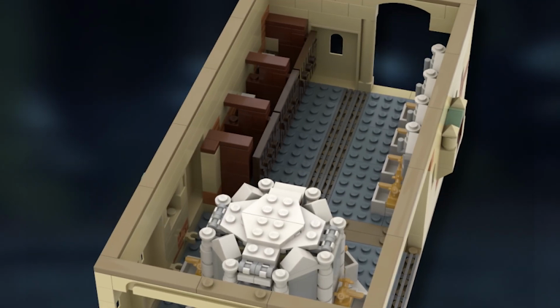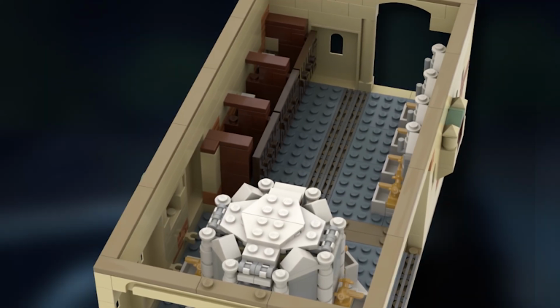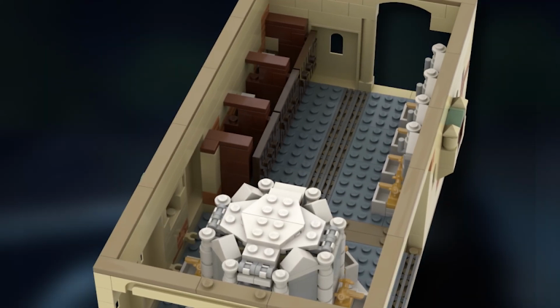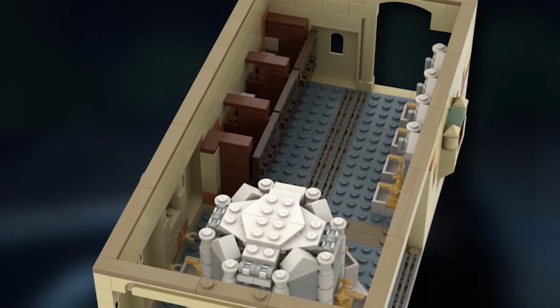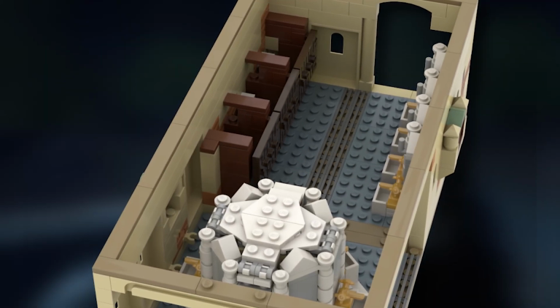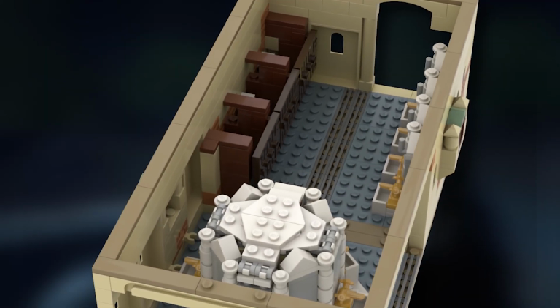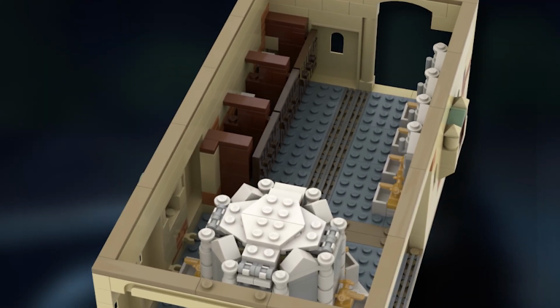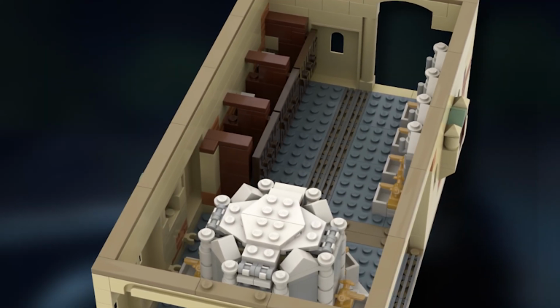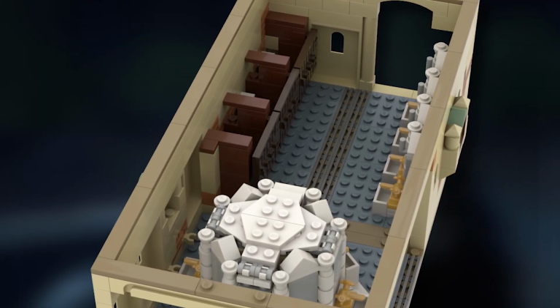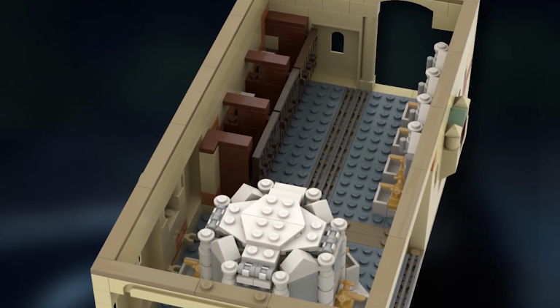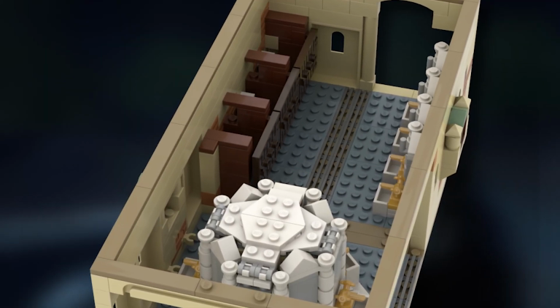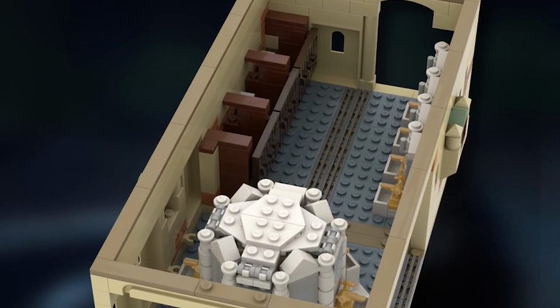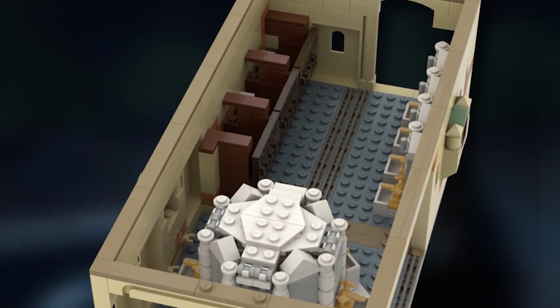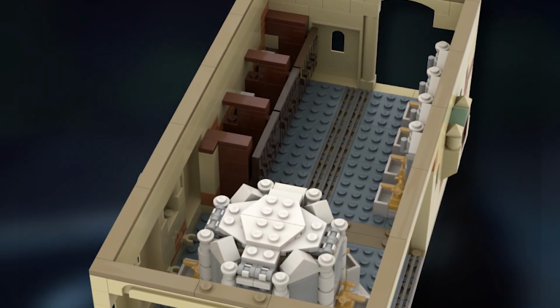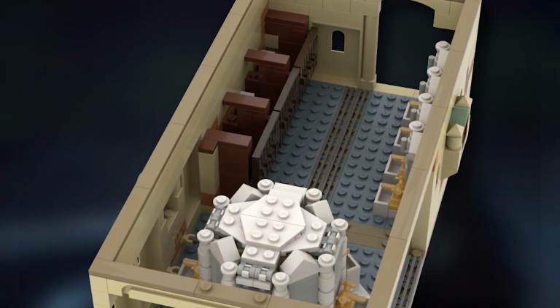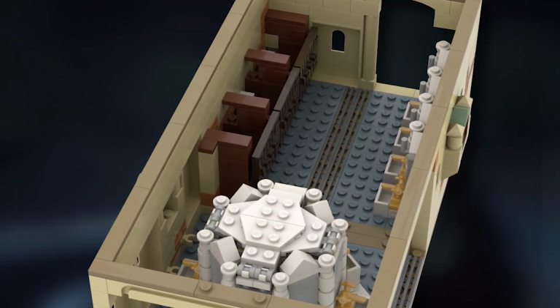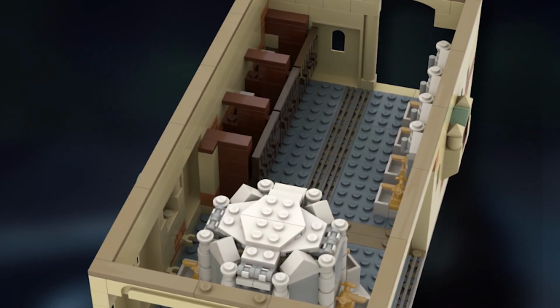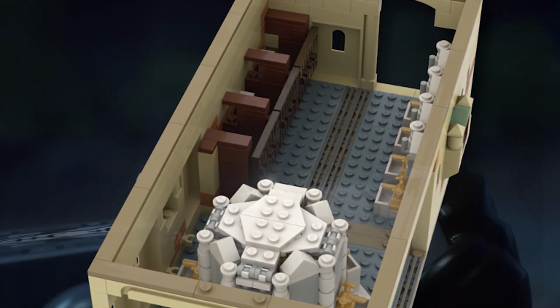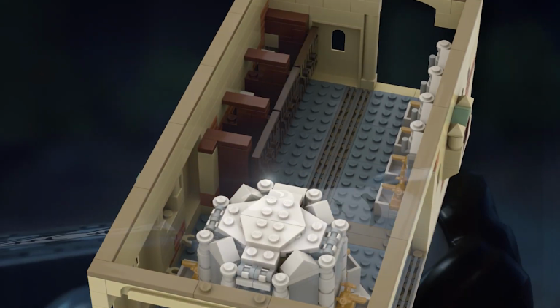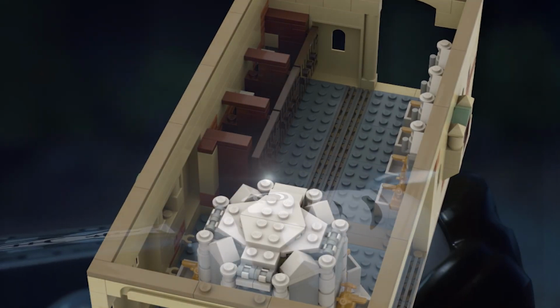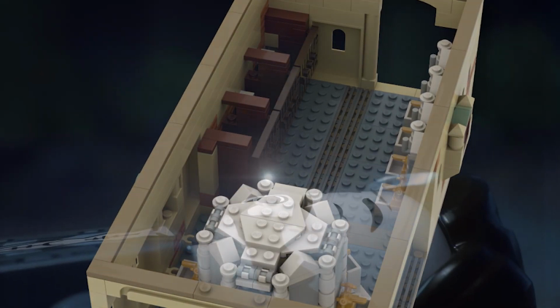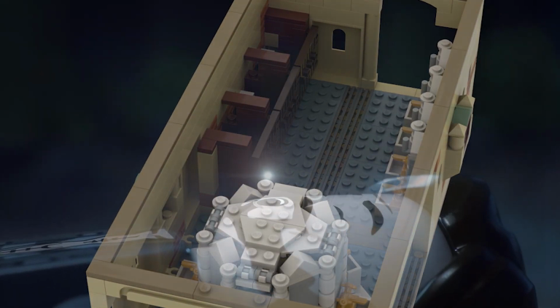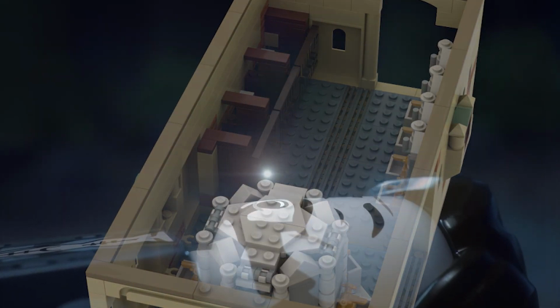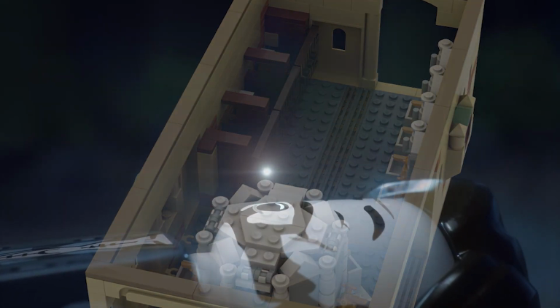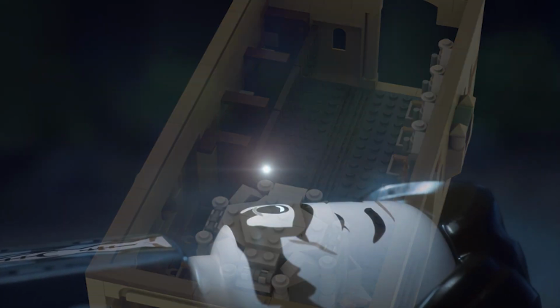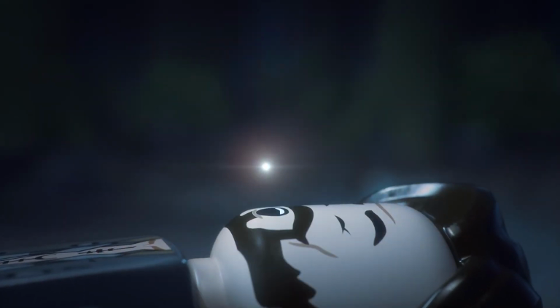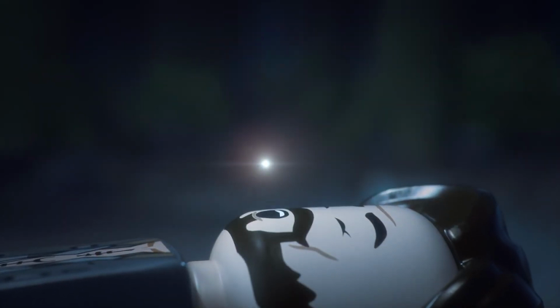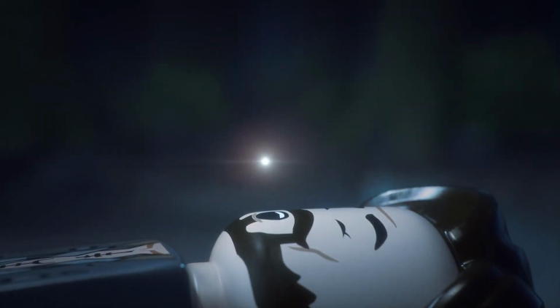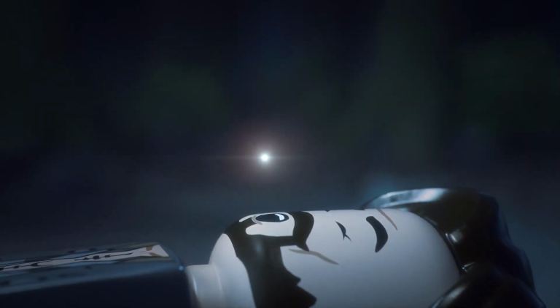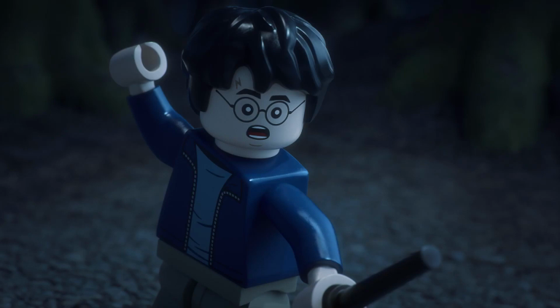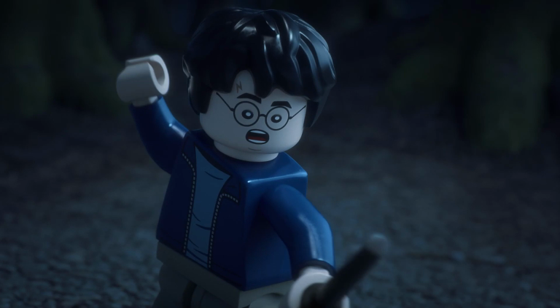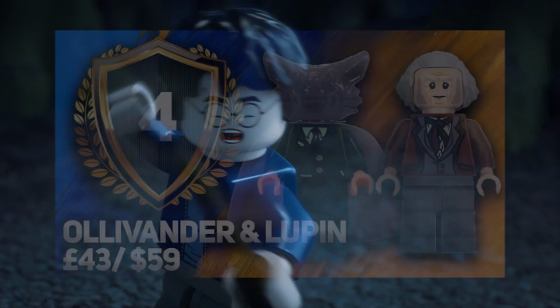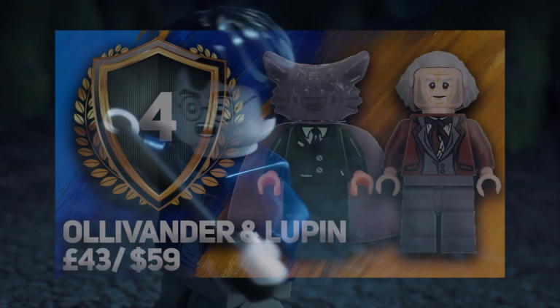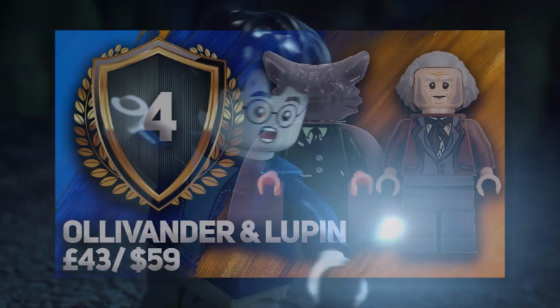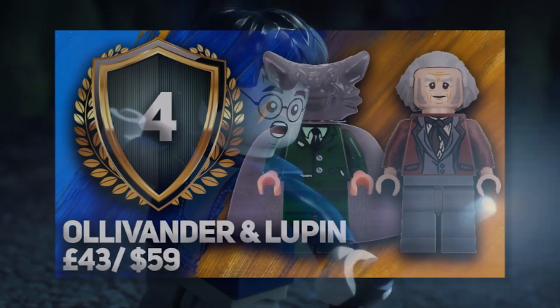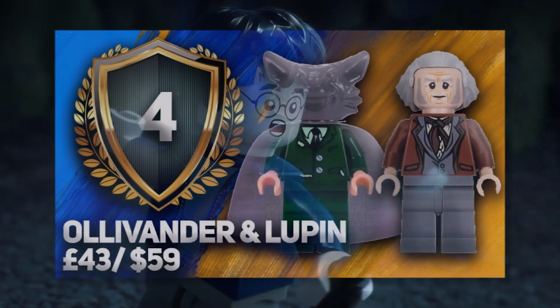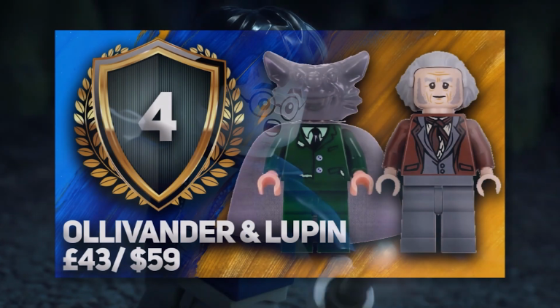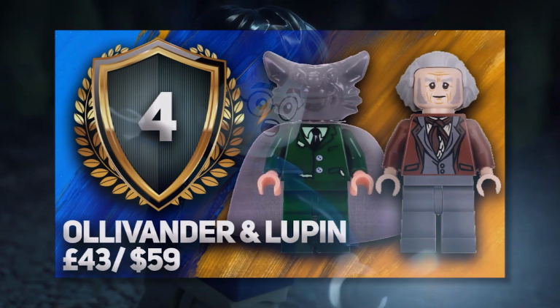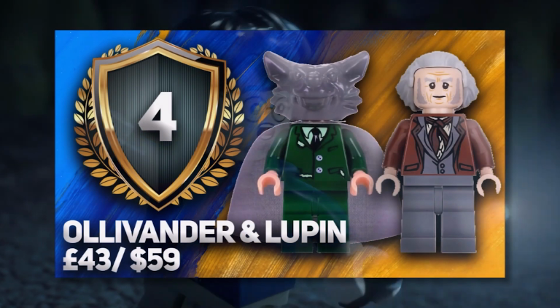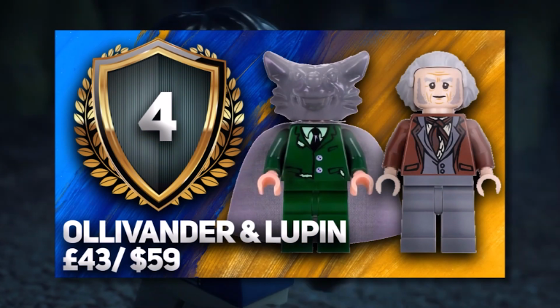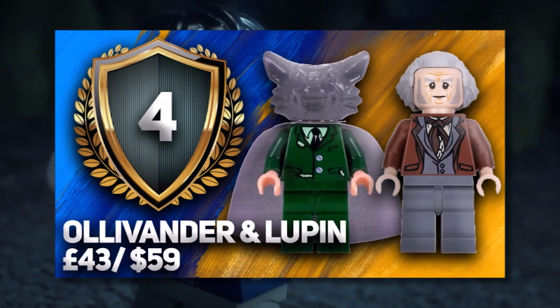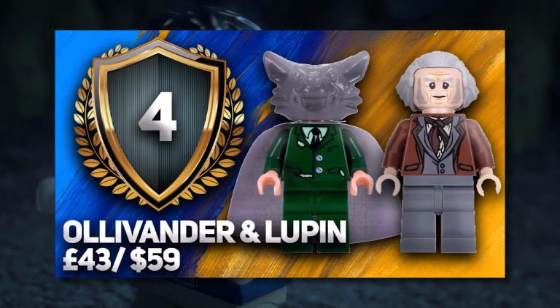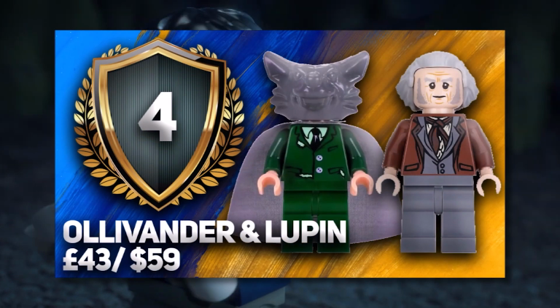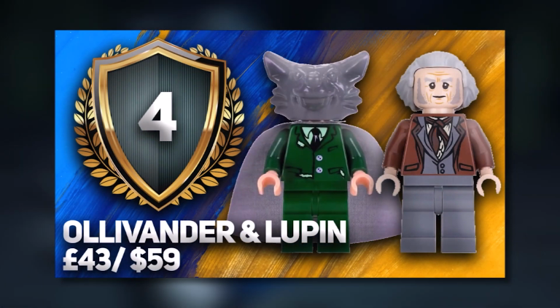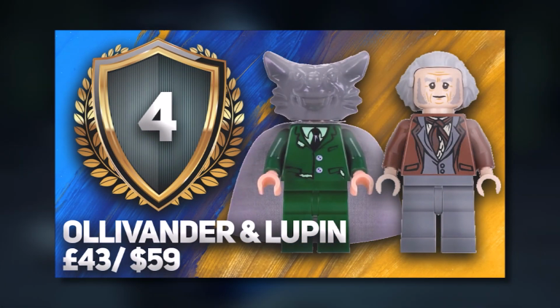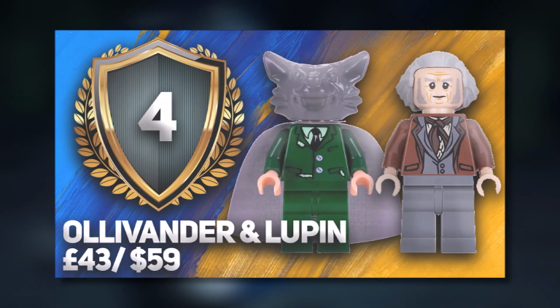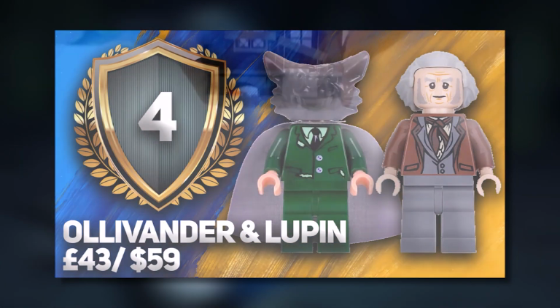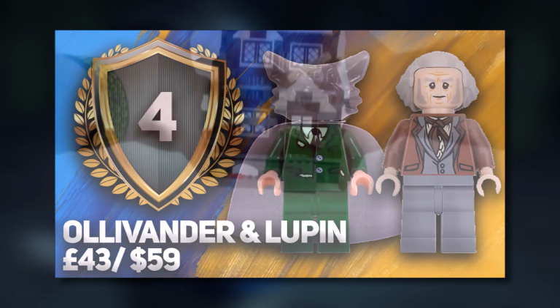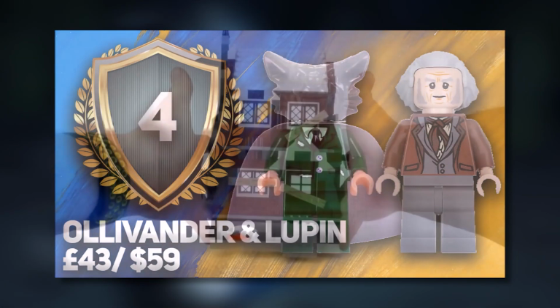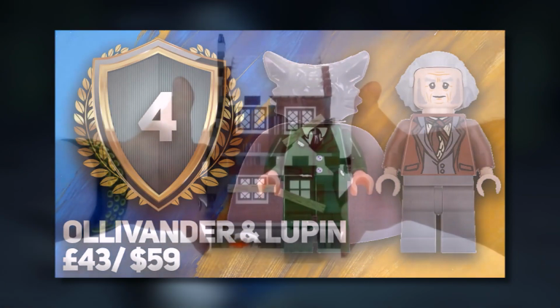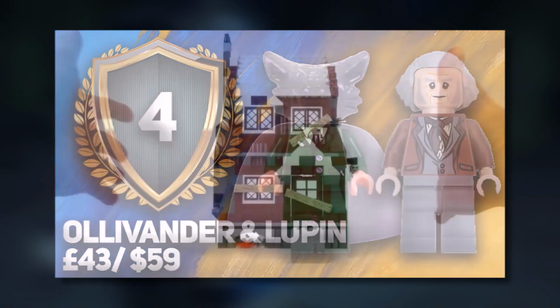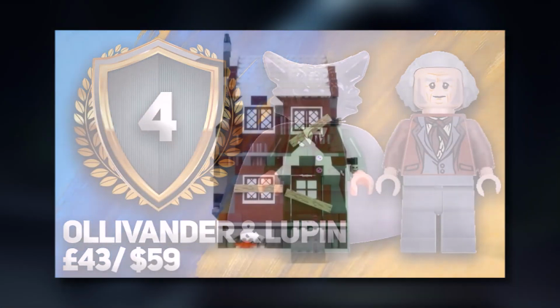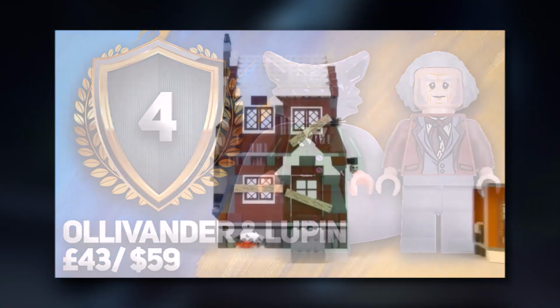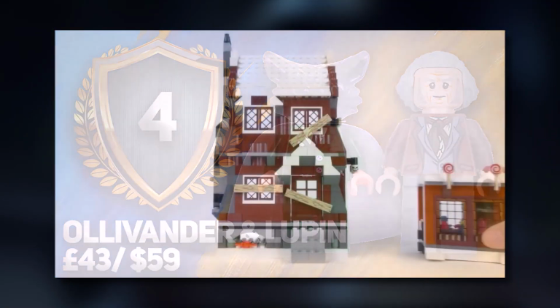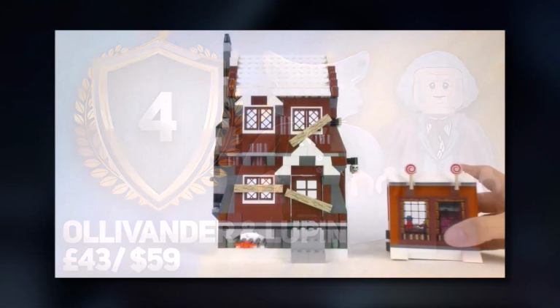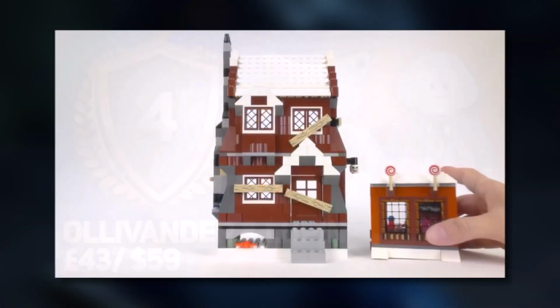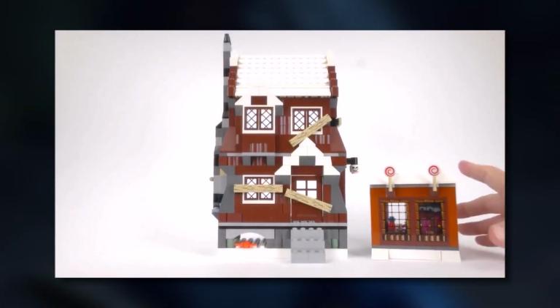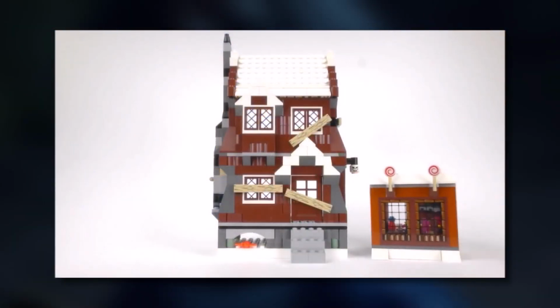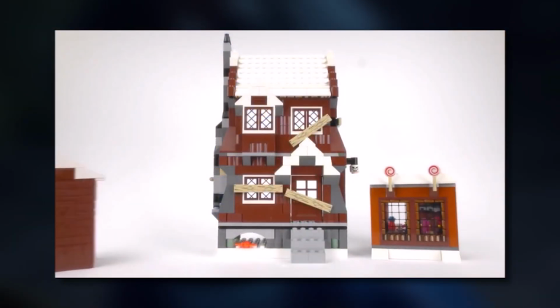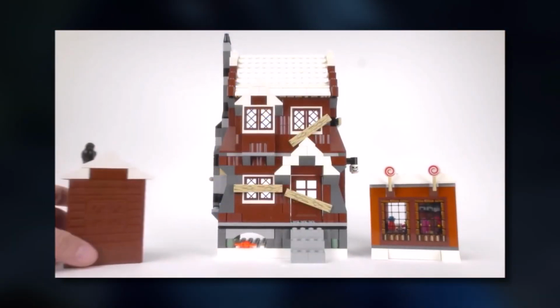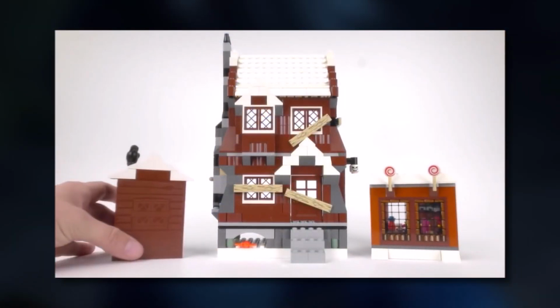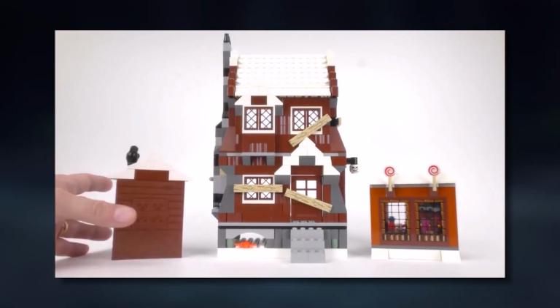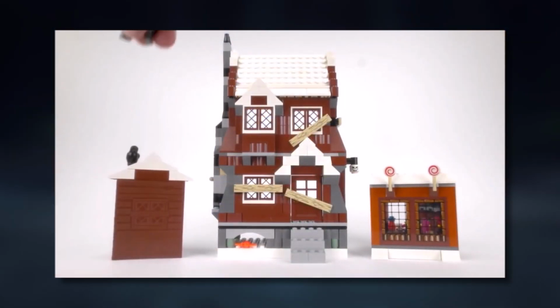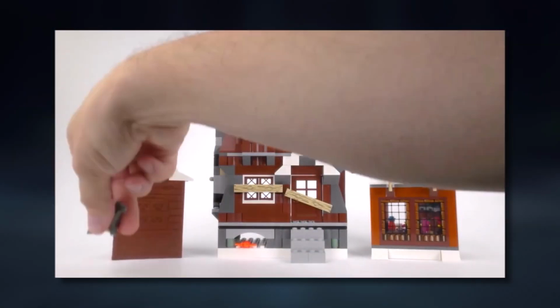If you want to hear more about expensive LEGO Harry Potter figures, then click the video on screen now. I've been Rosie from Topic Bricks — I'll catch you next time.